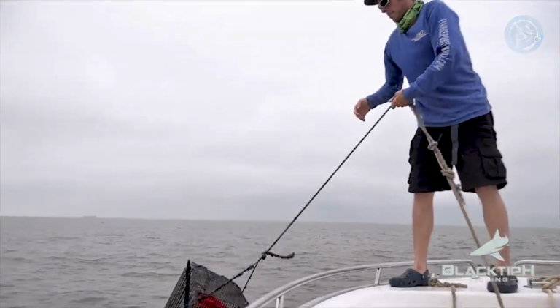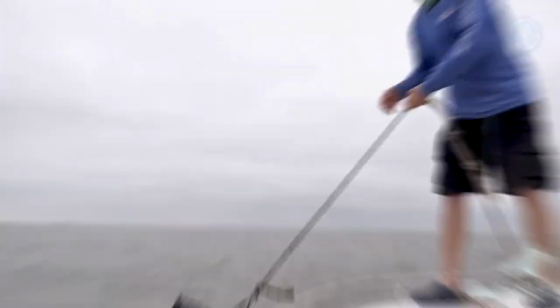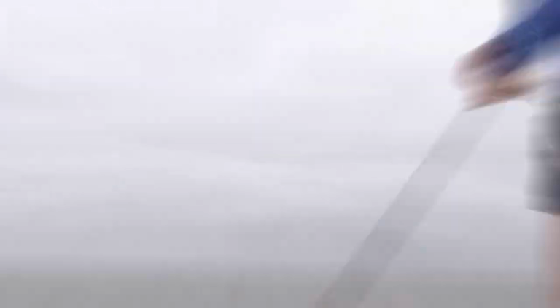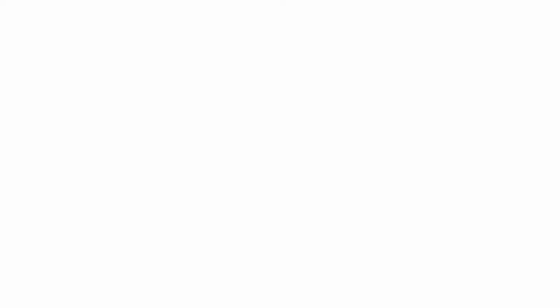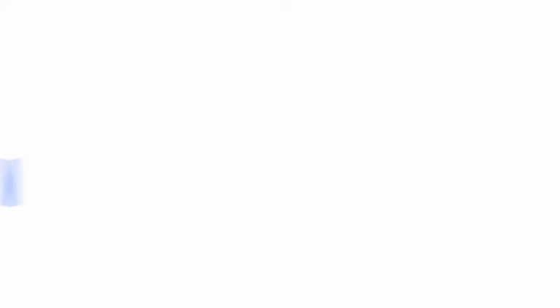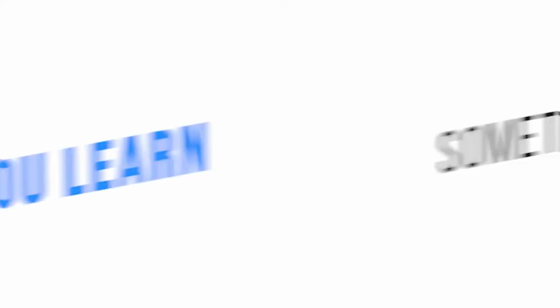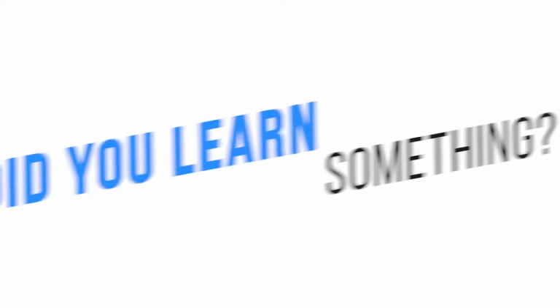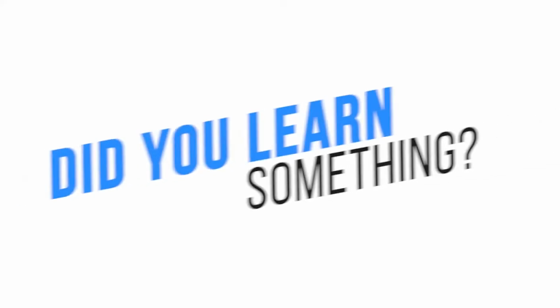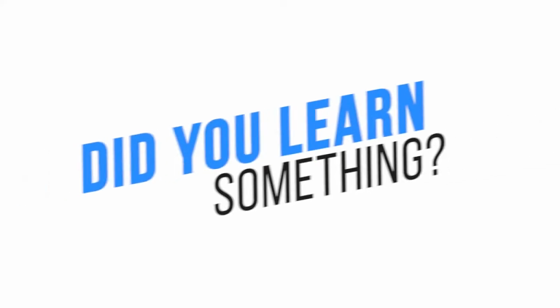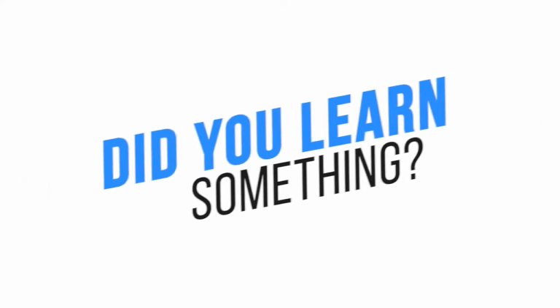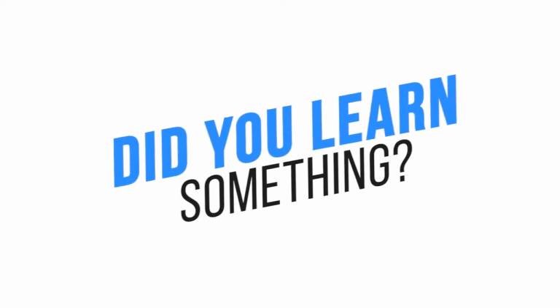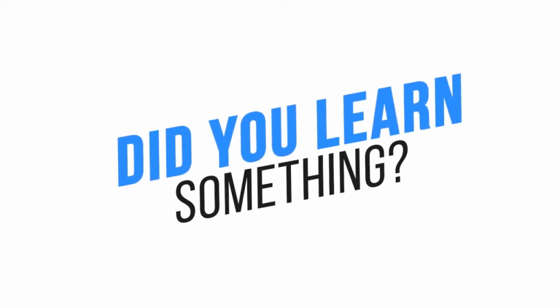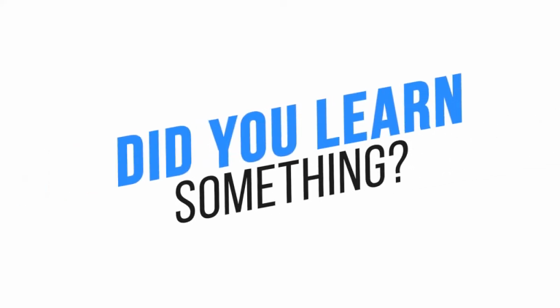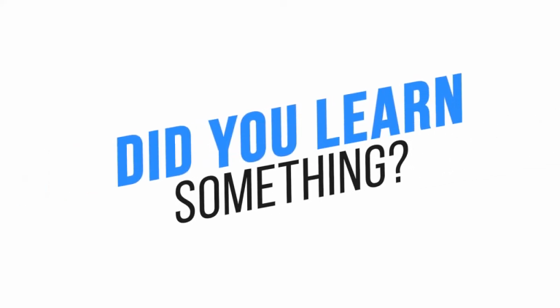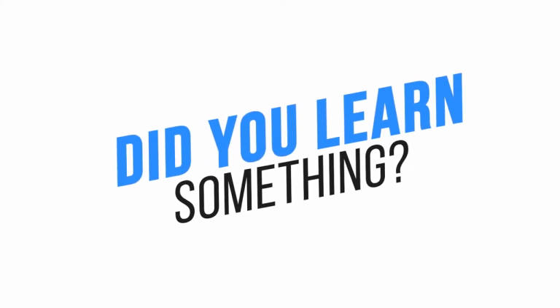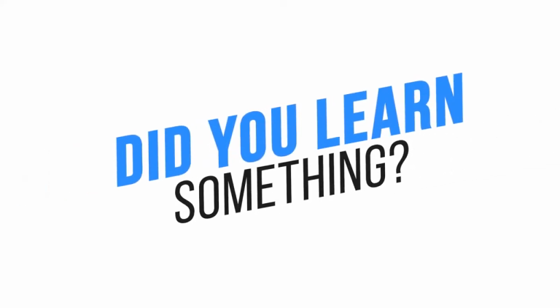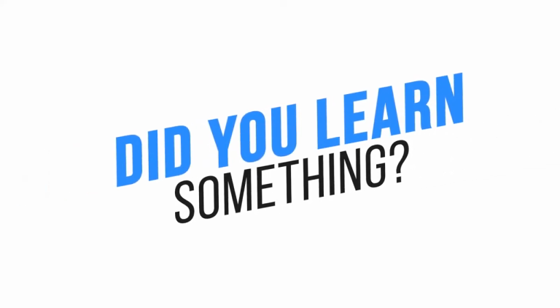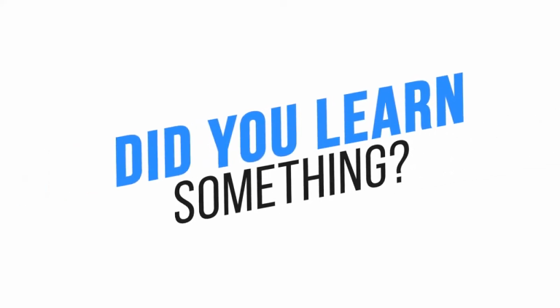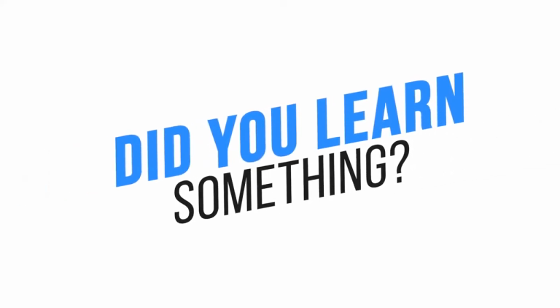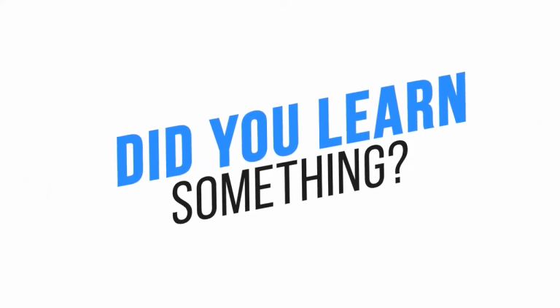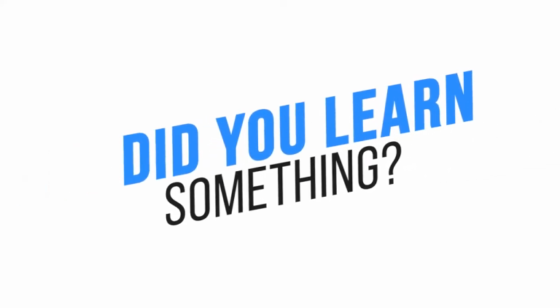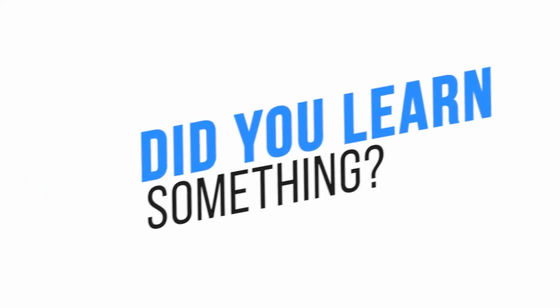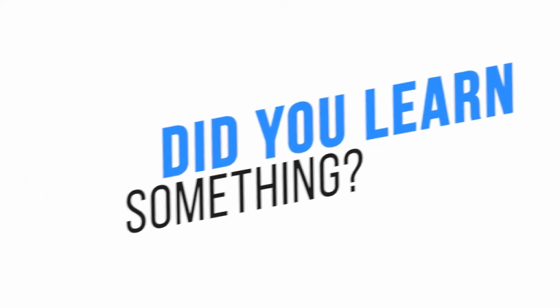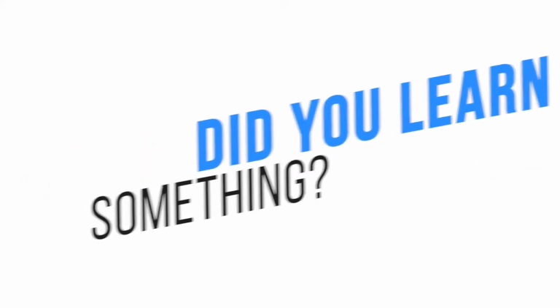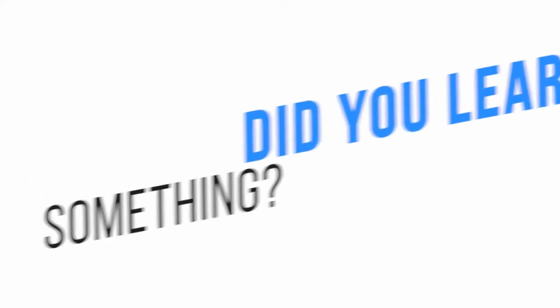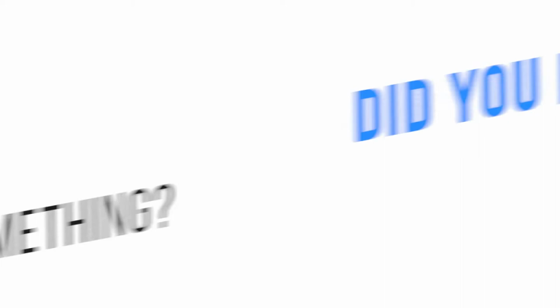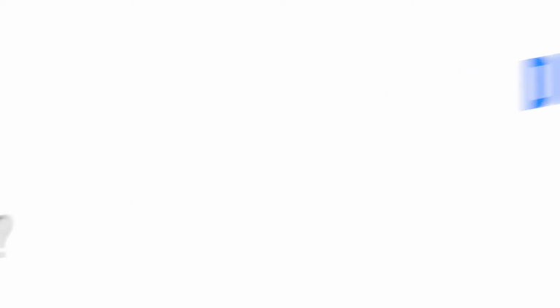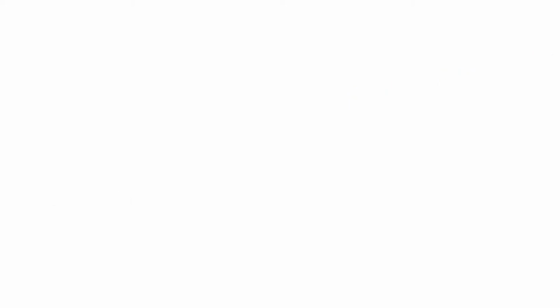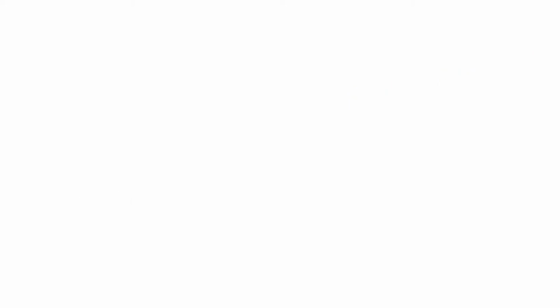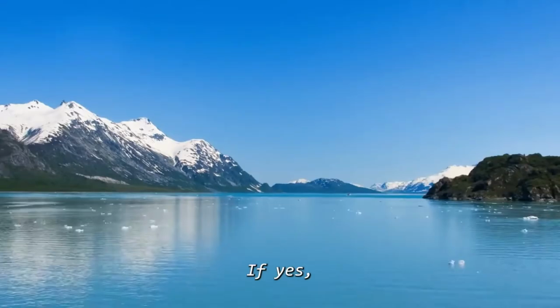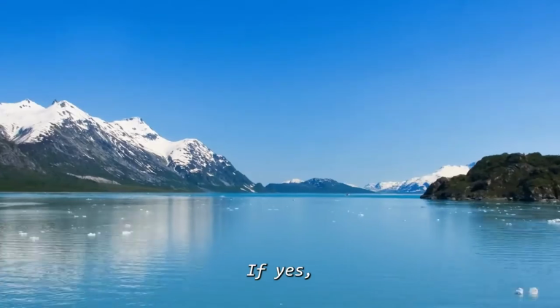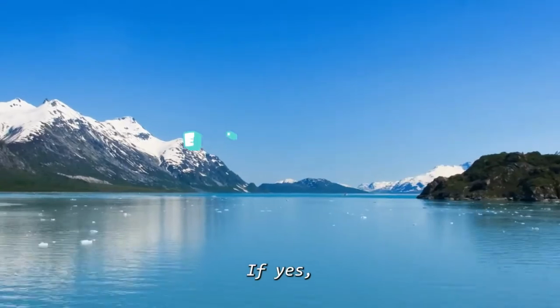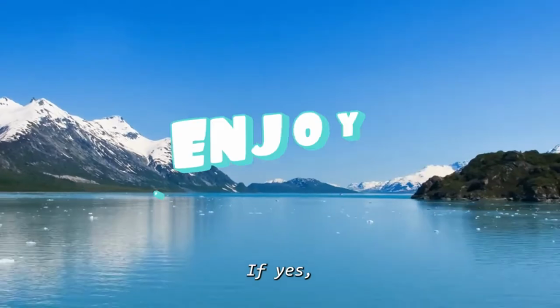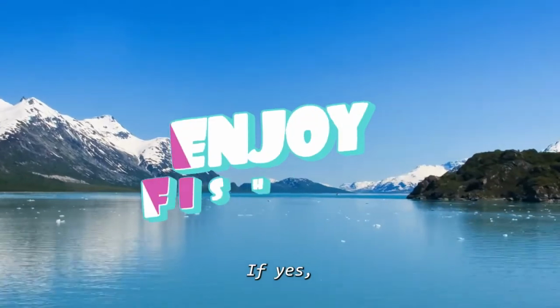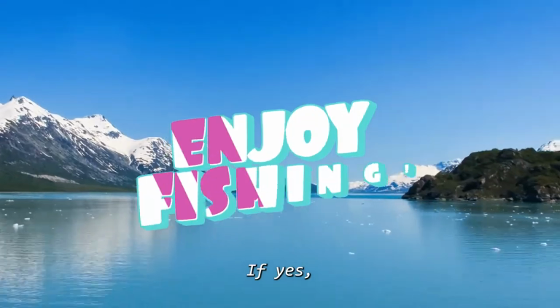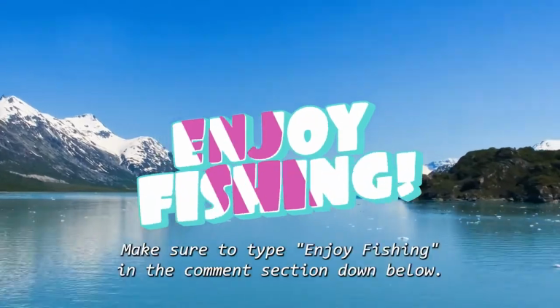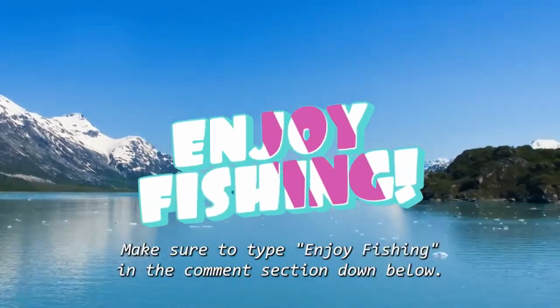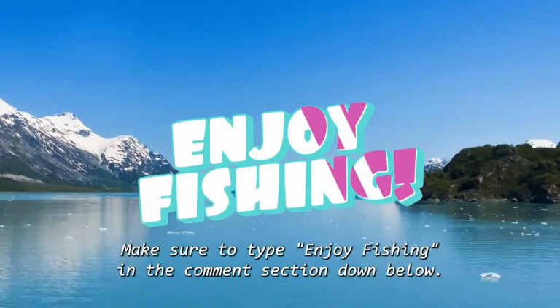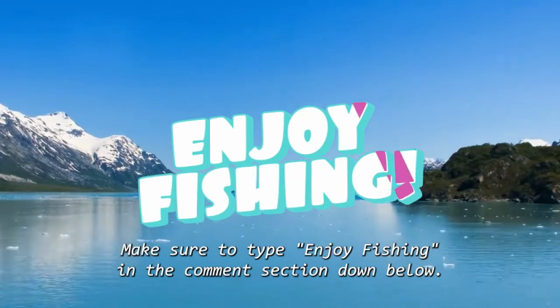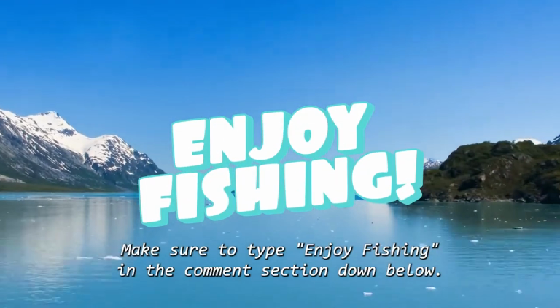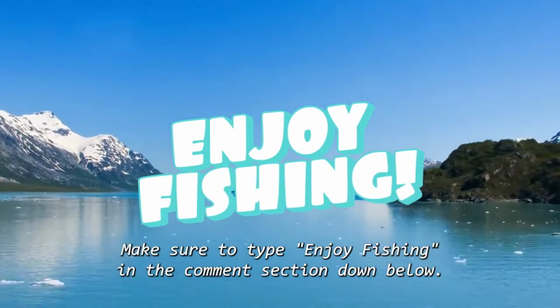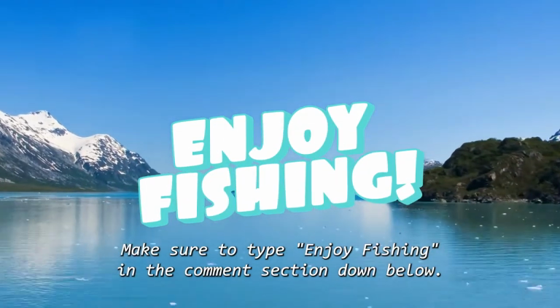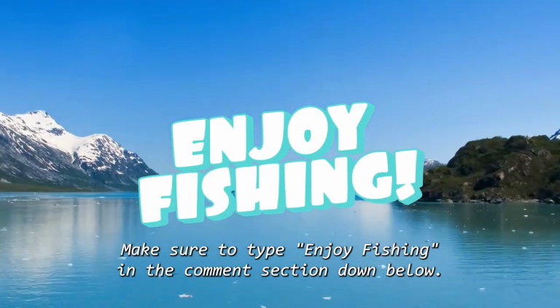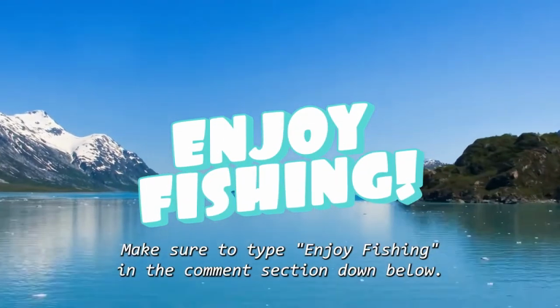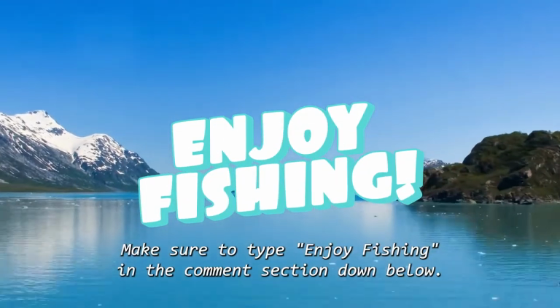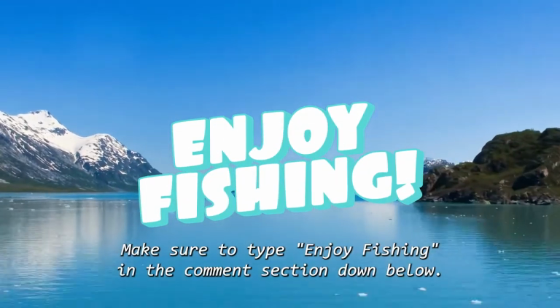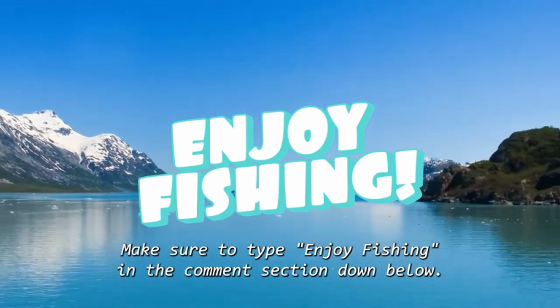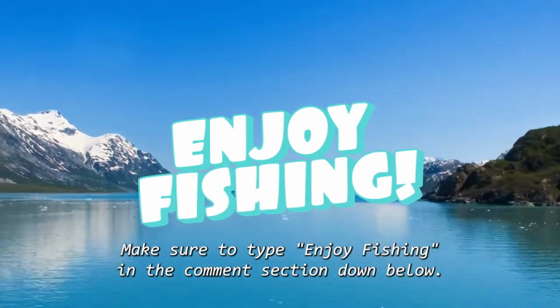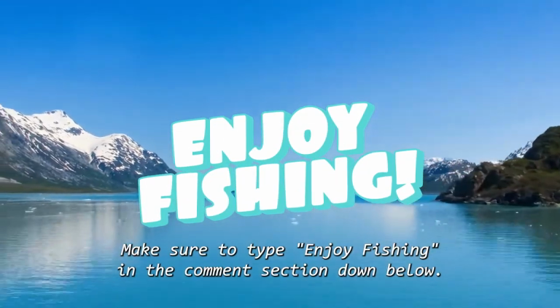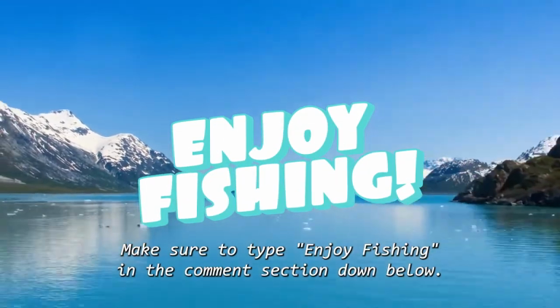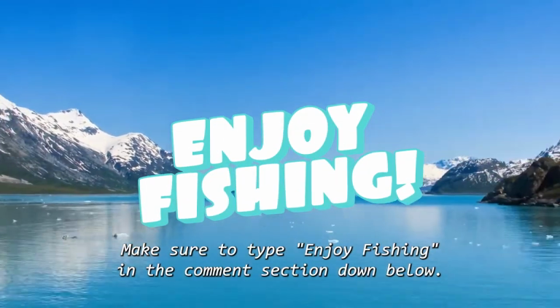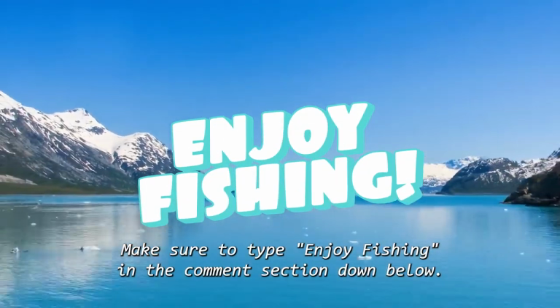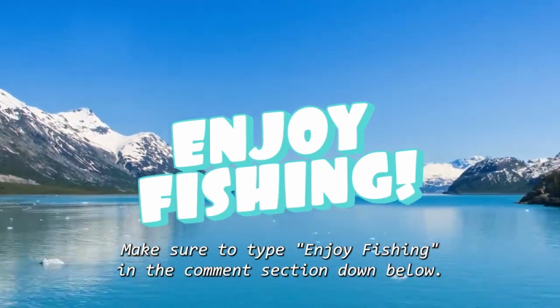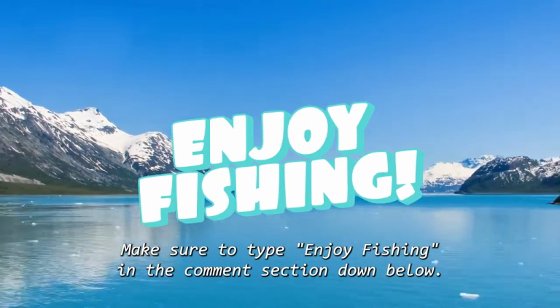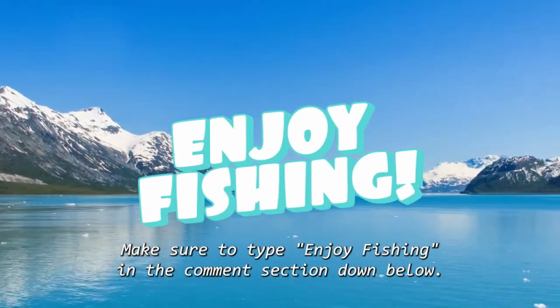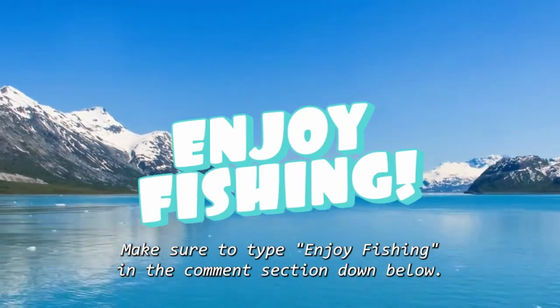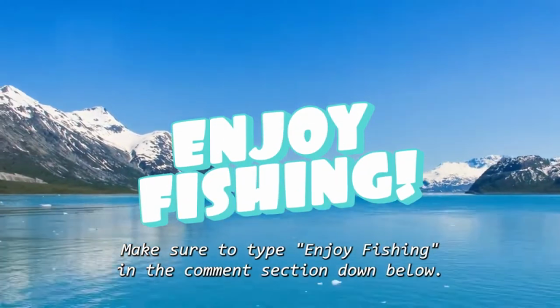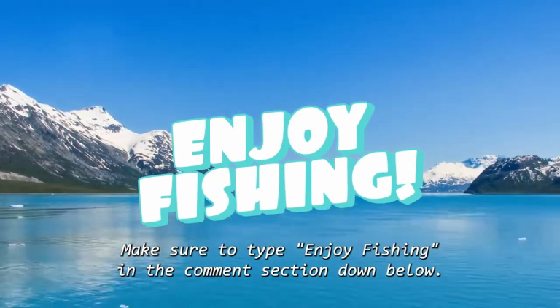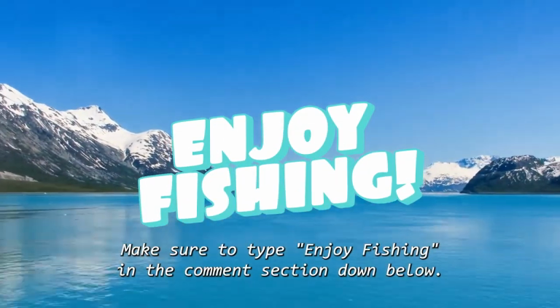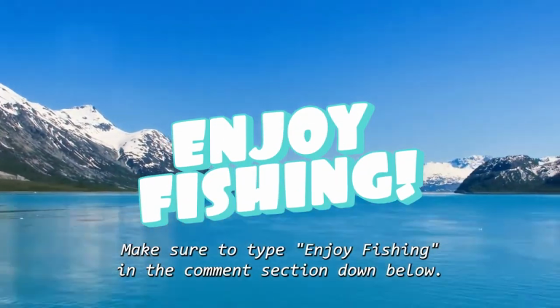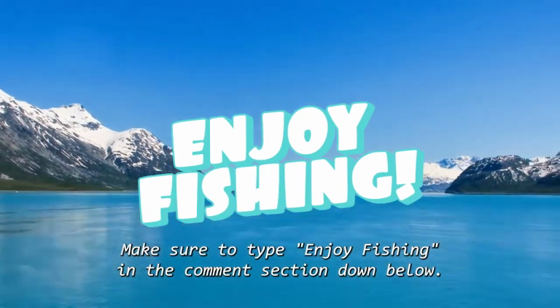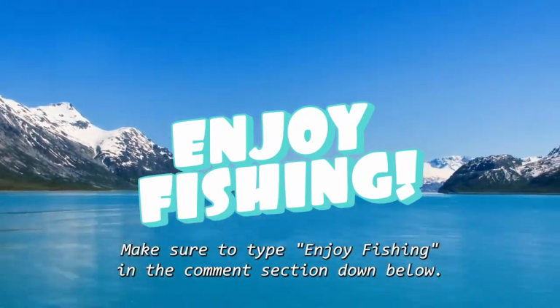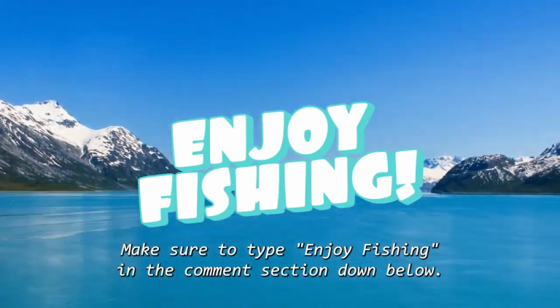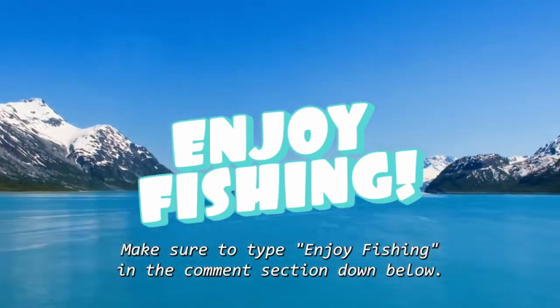Did you learn something? If yes, make sure to type 'enjoy fishing' in the comments section down below.